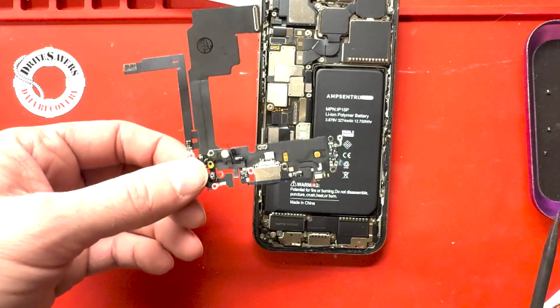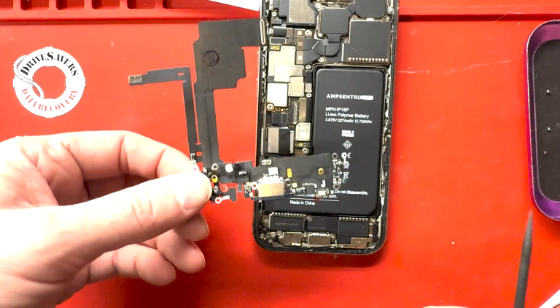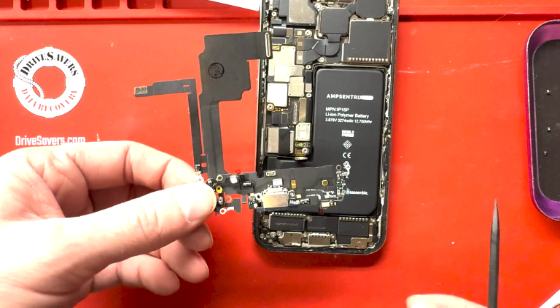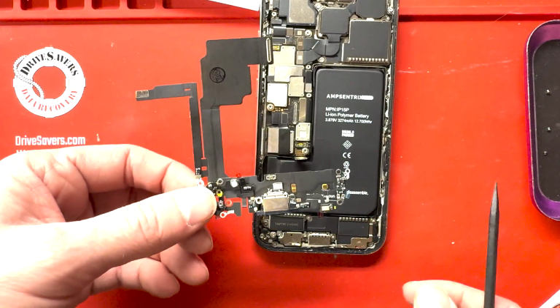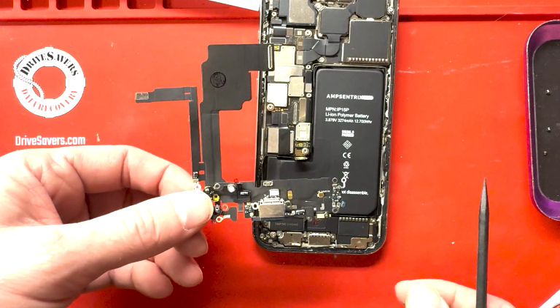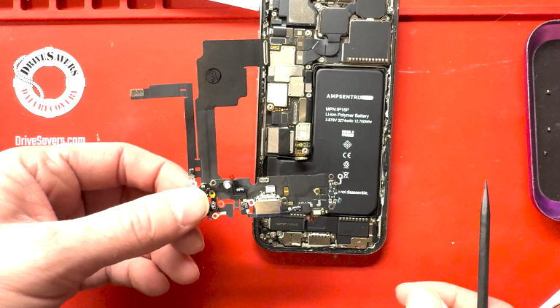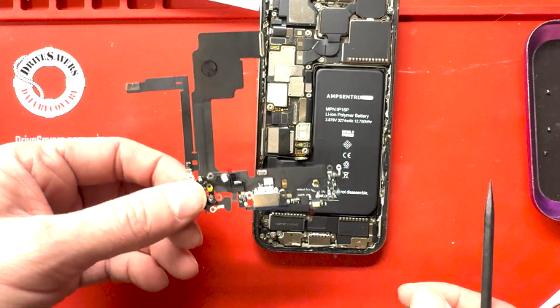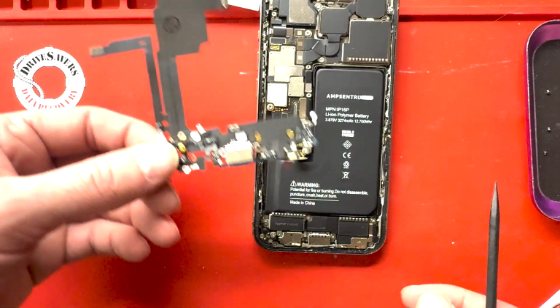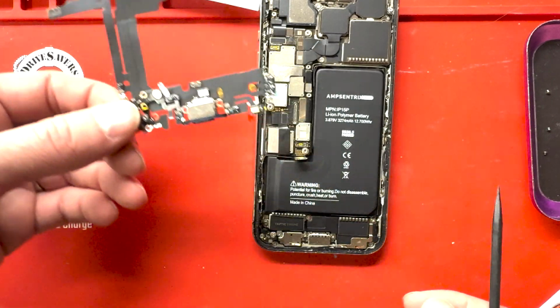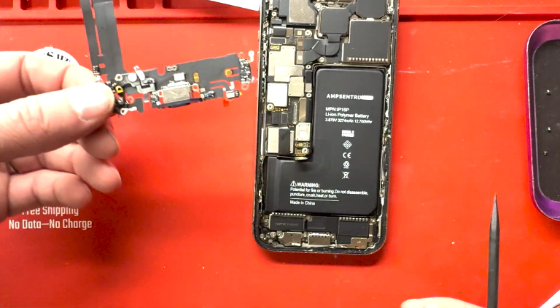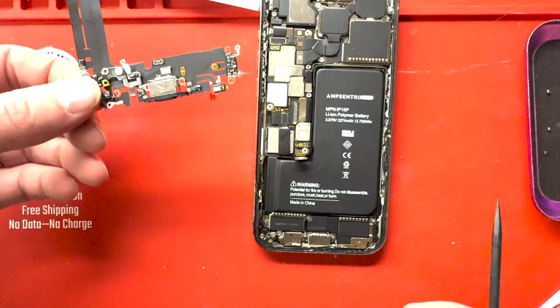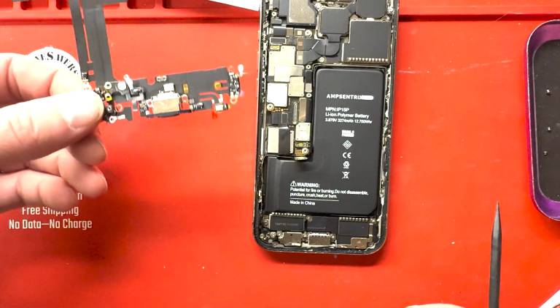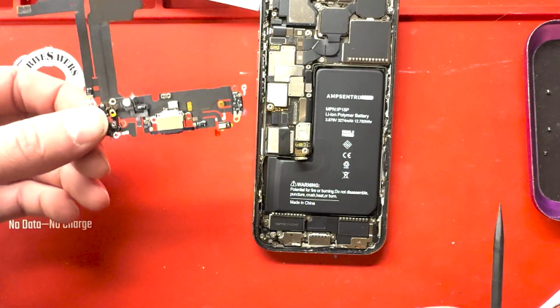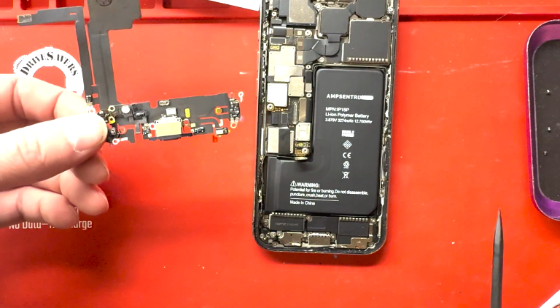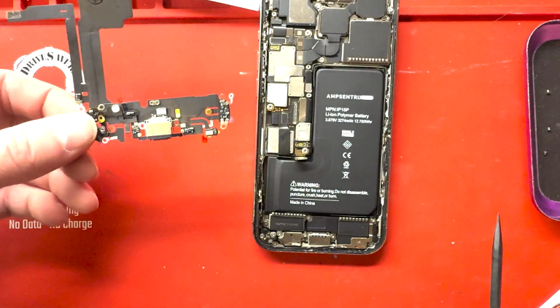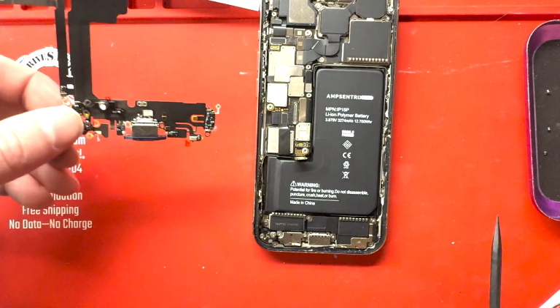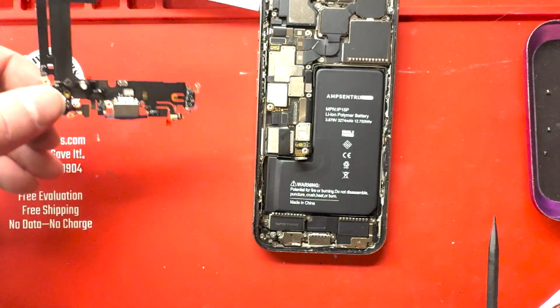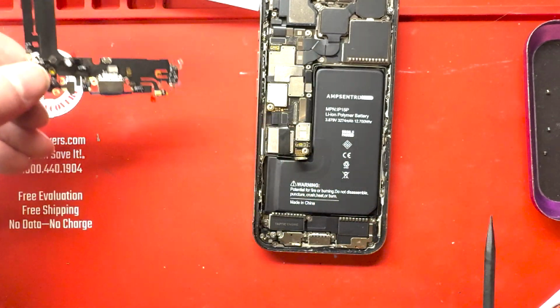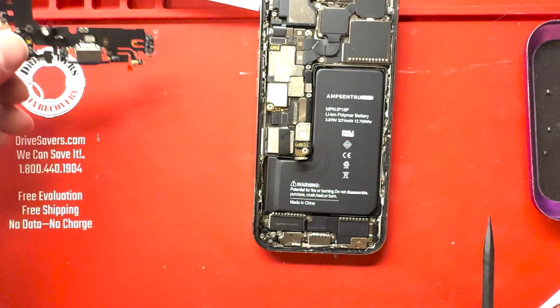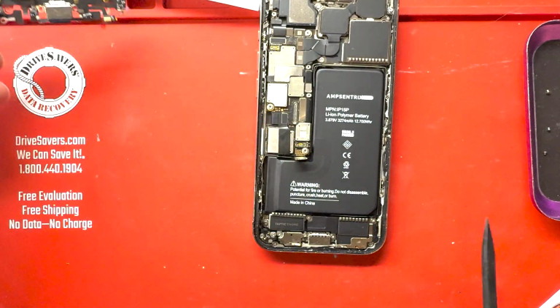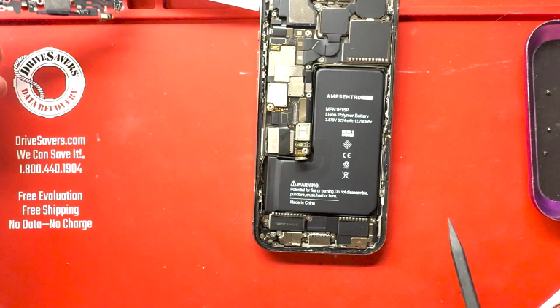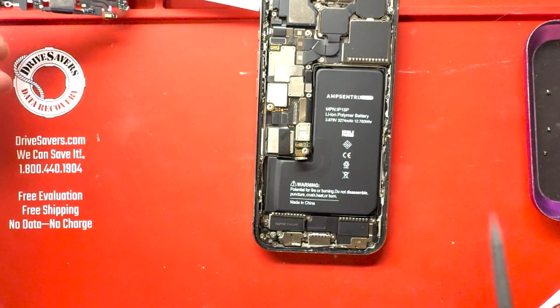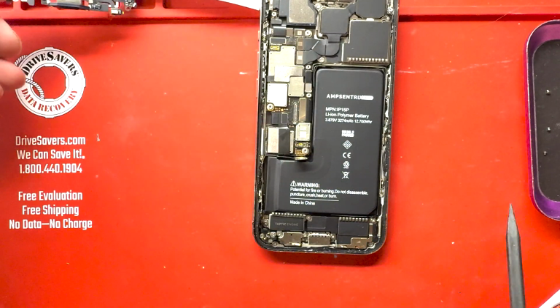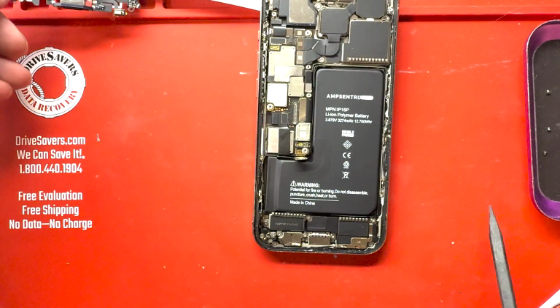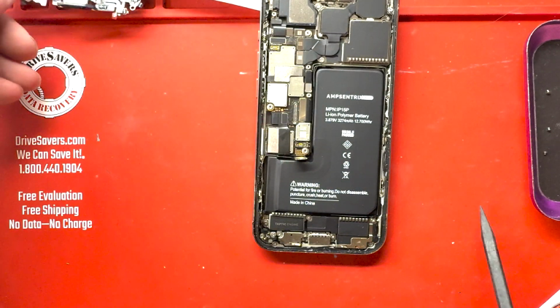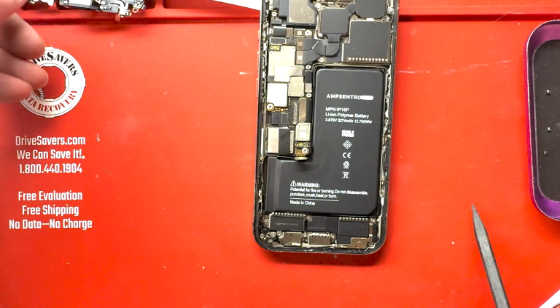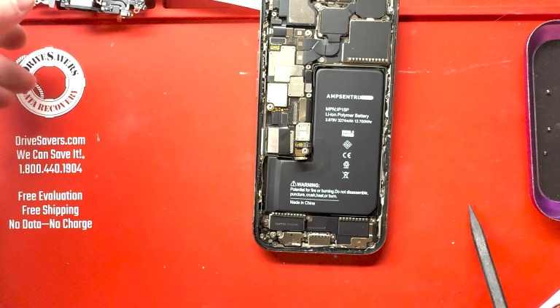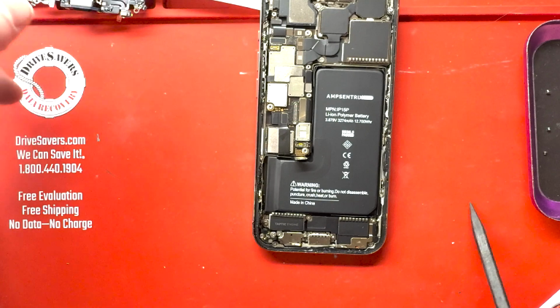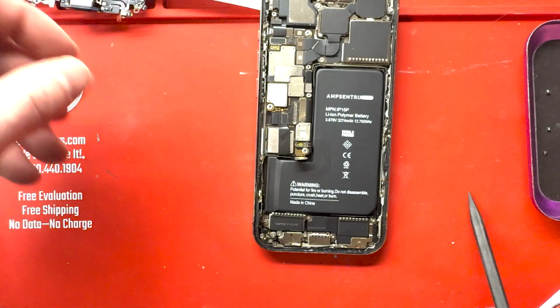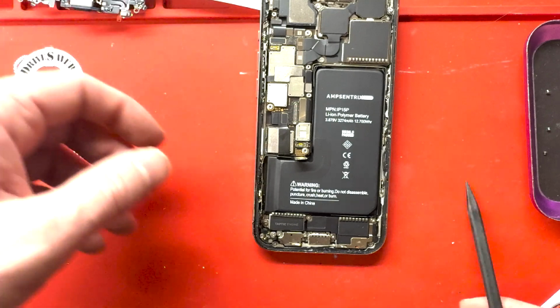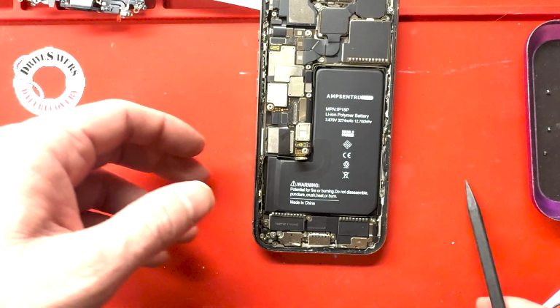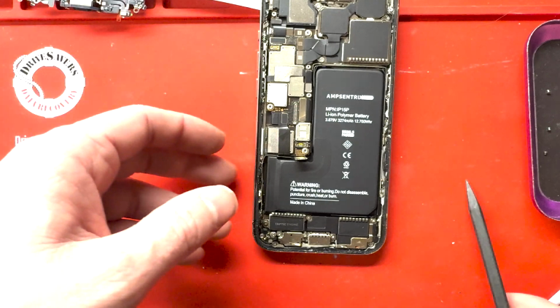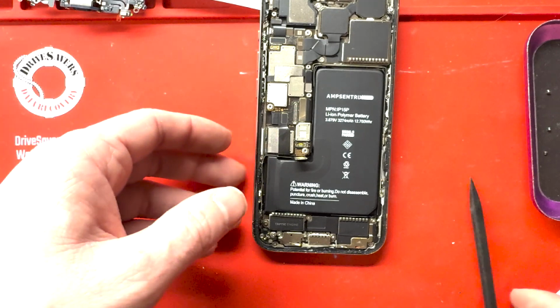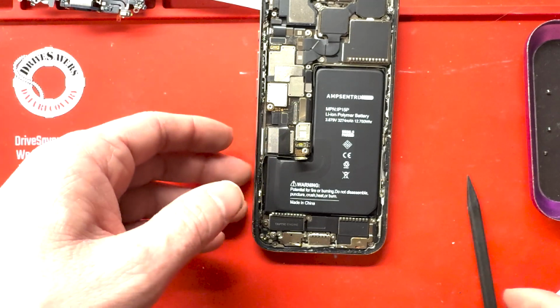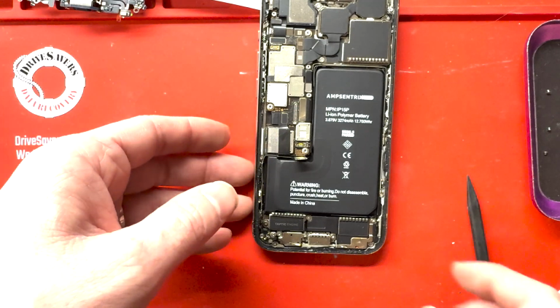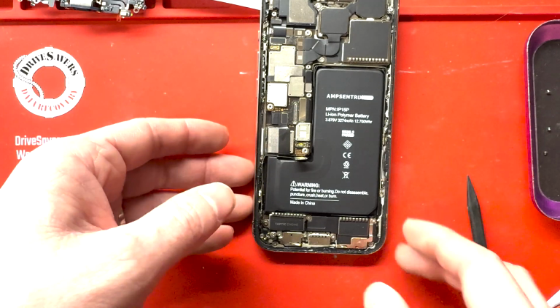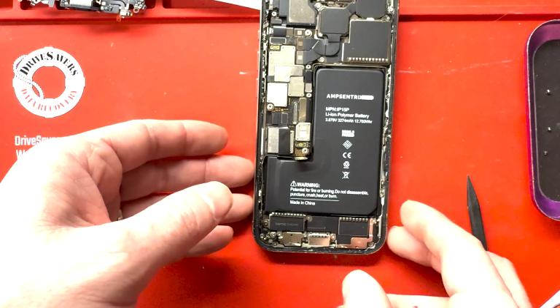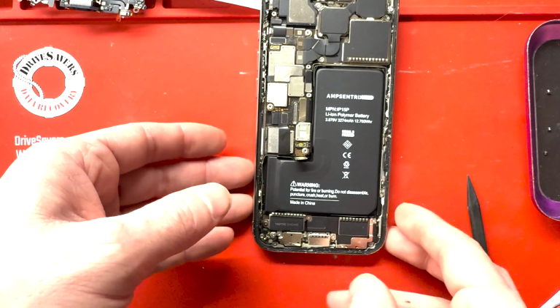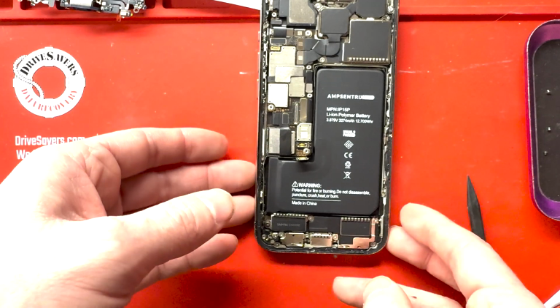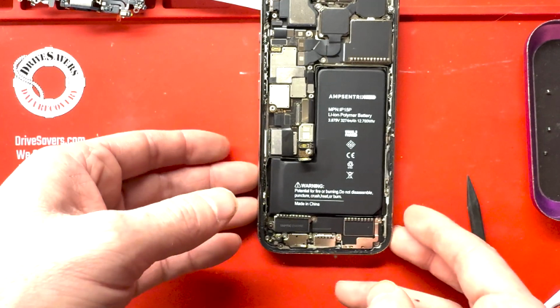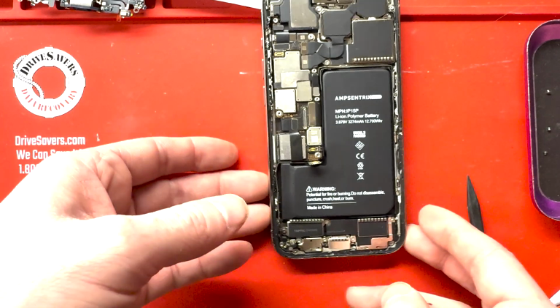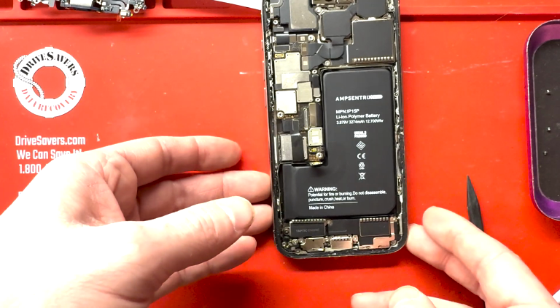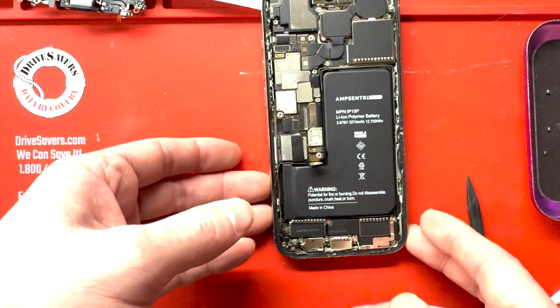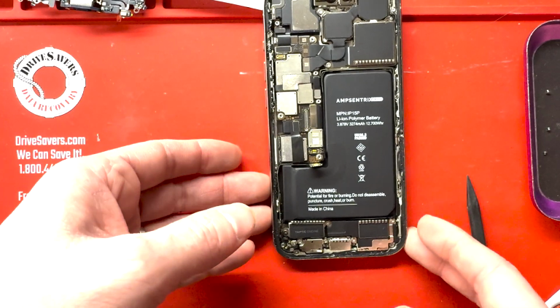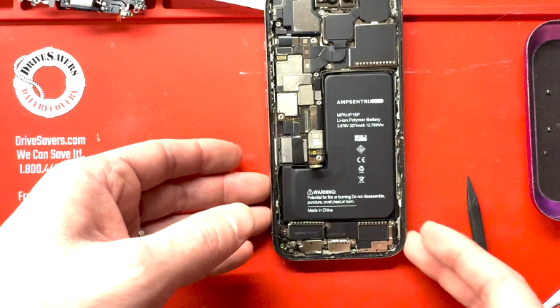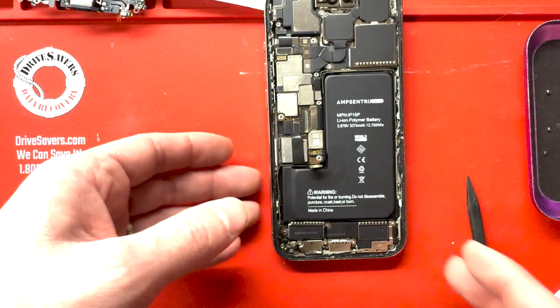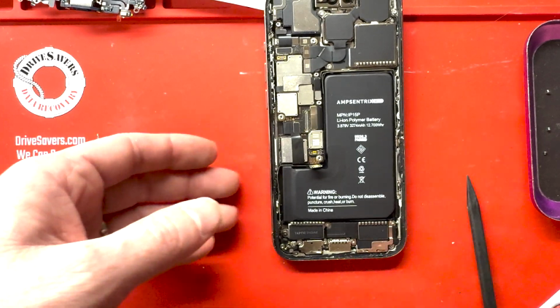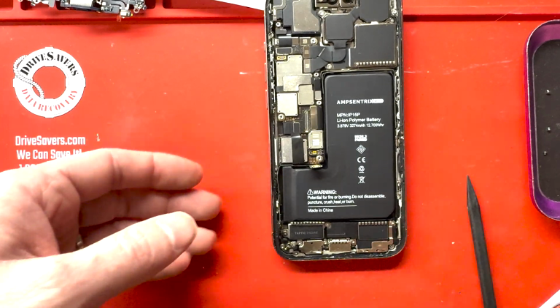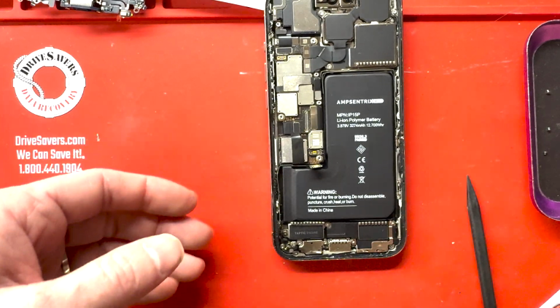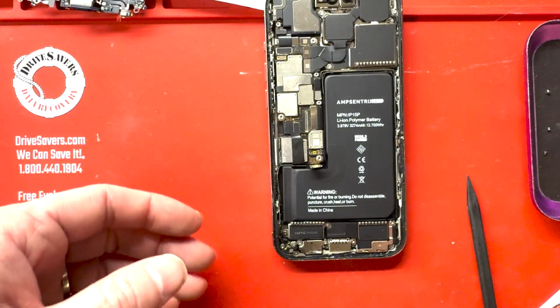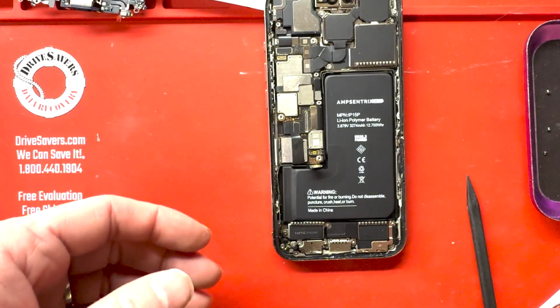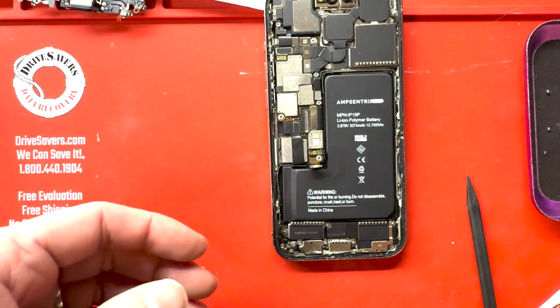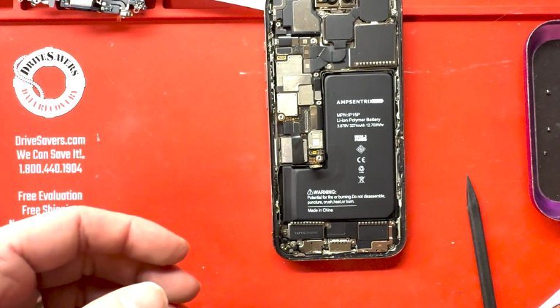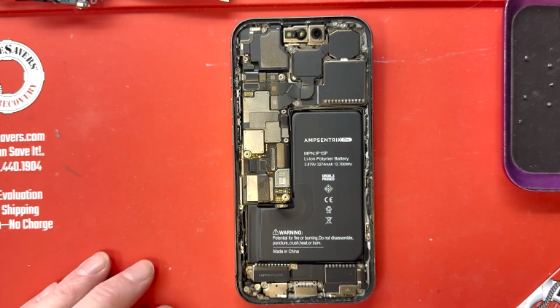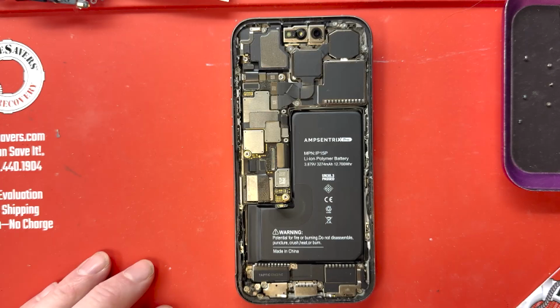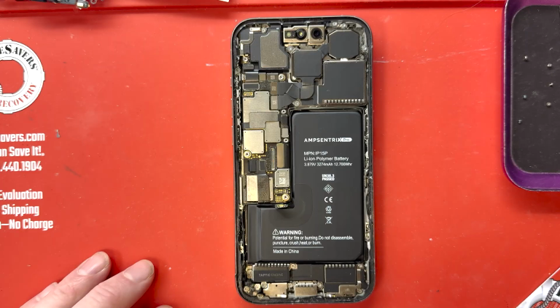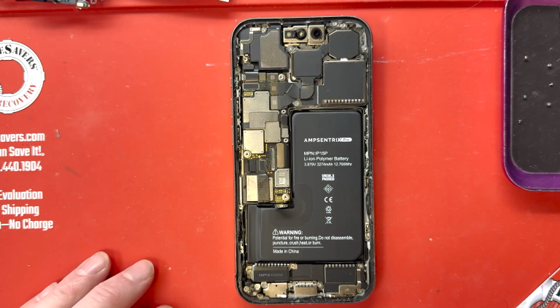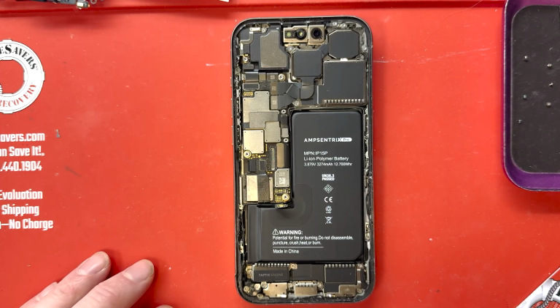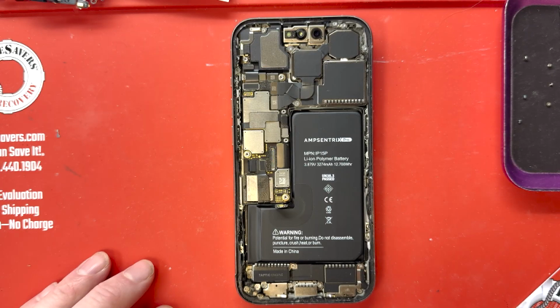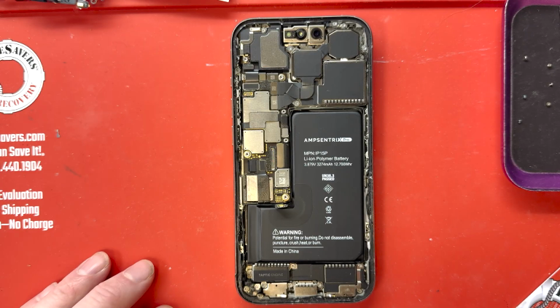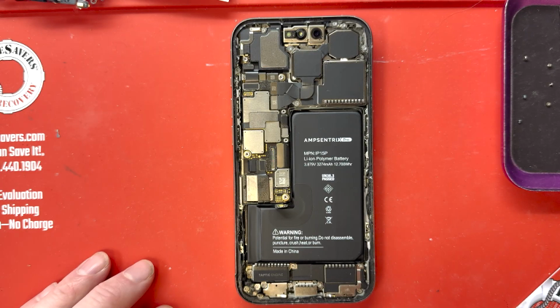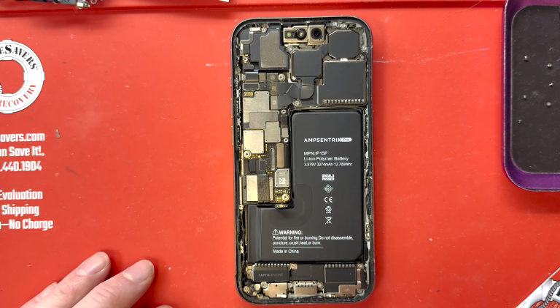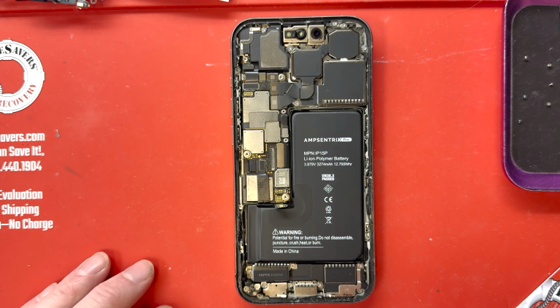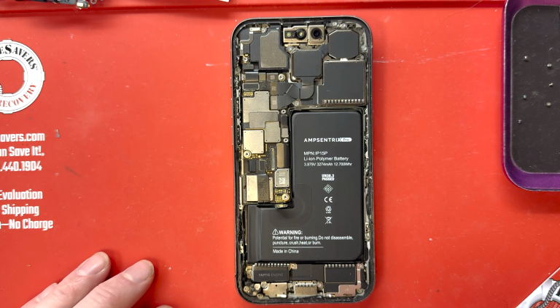So we'll see if that fixes it, but this will be a guide on how to replace the charge port.